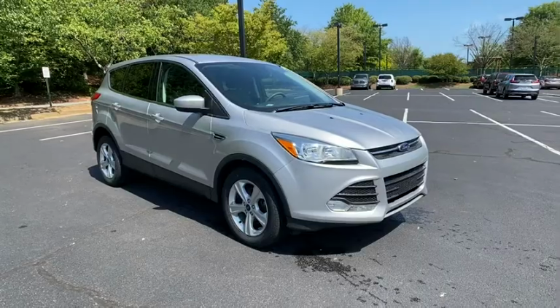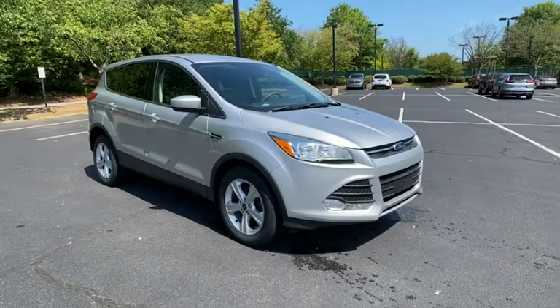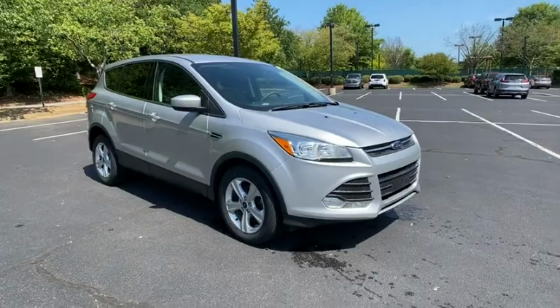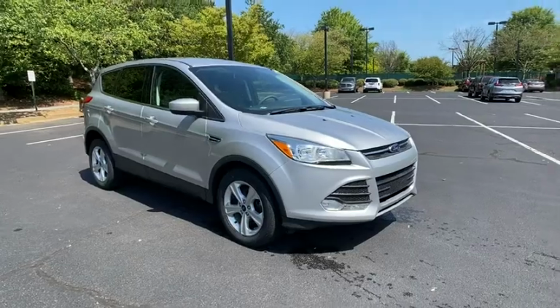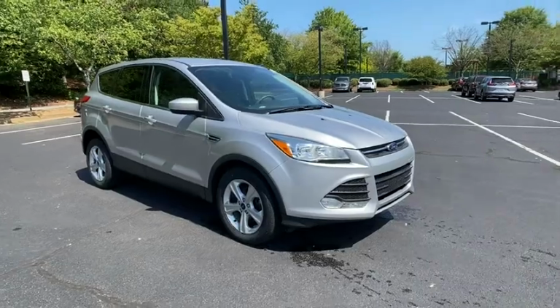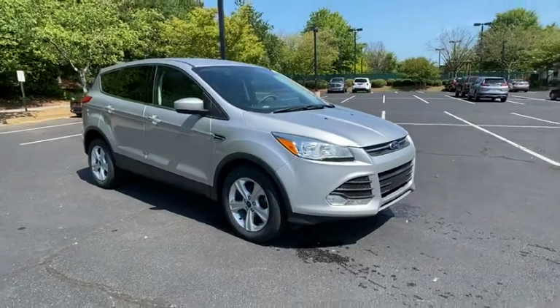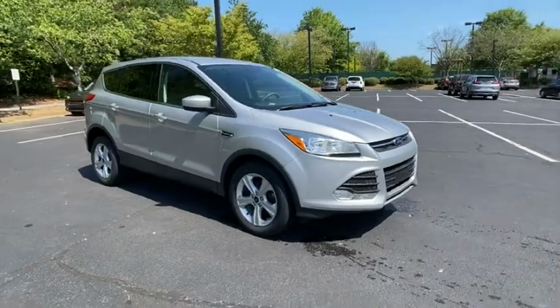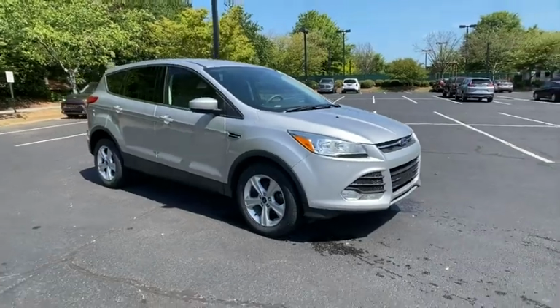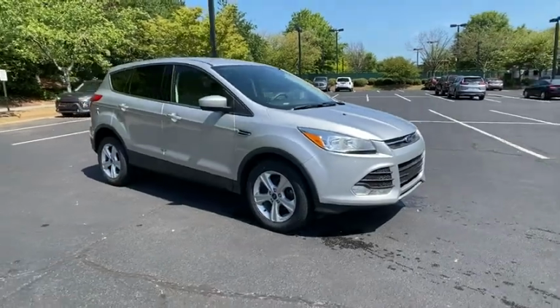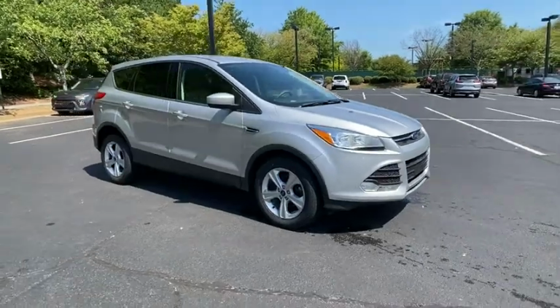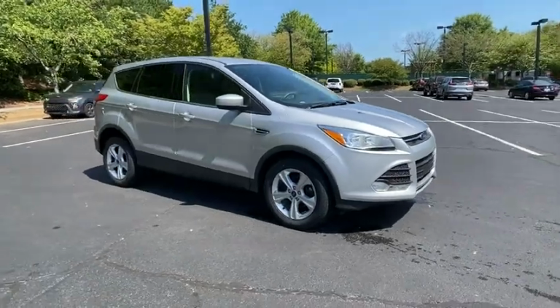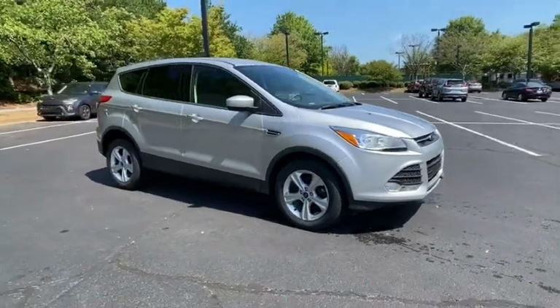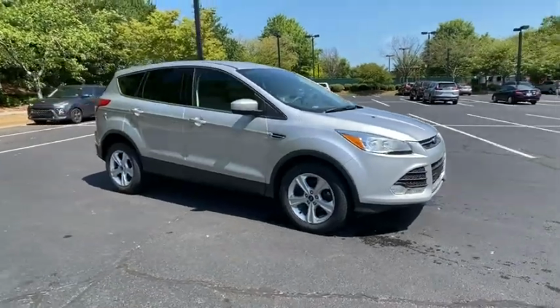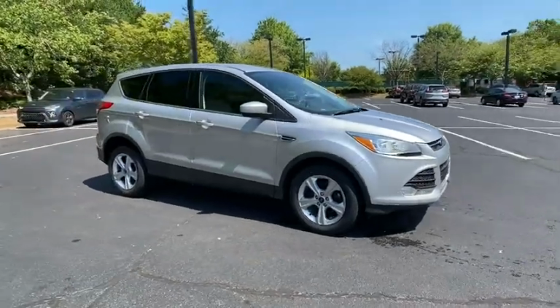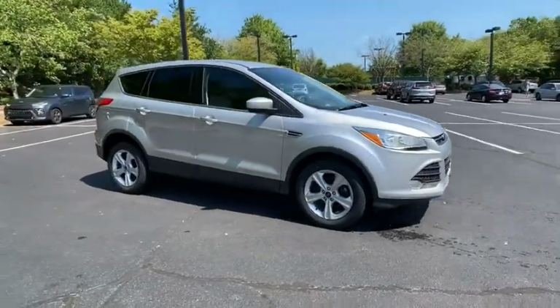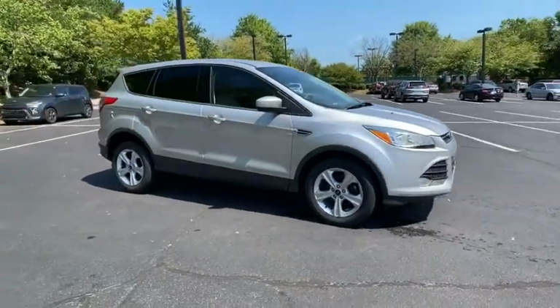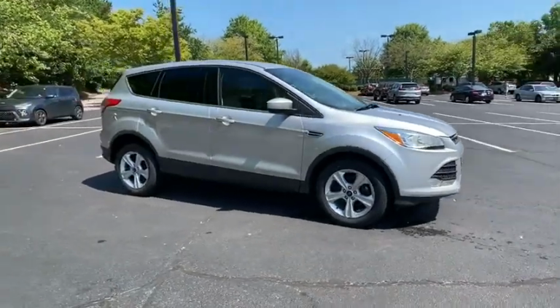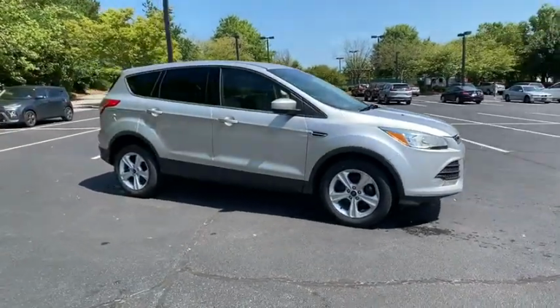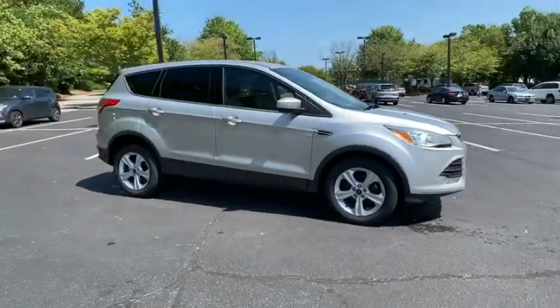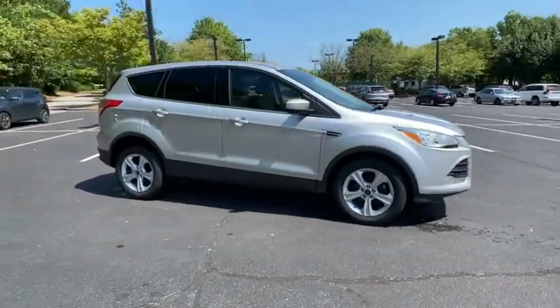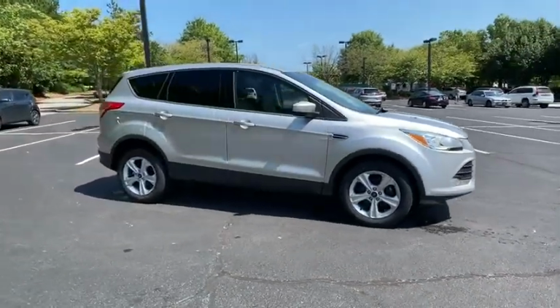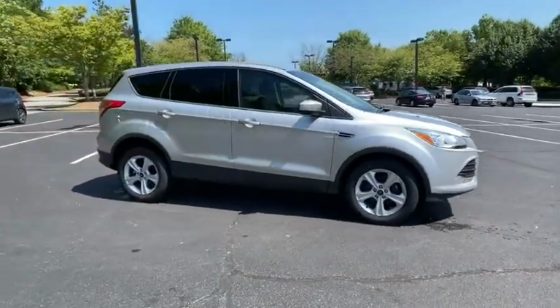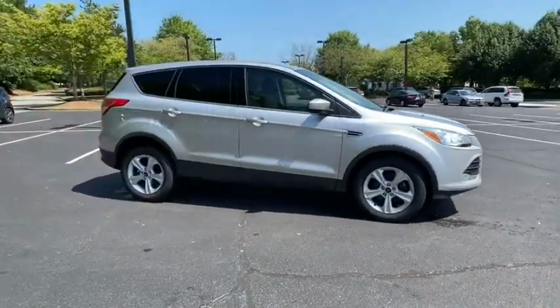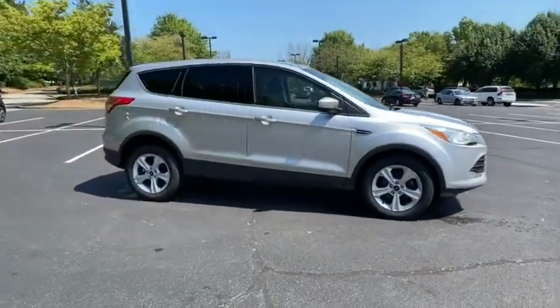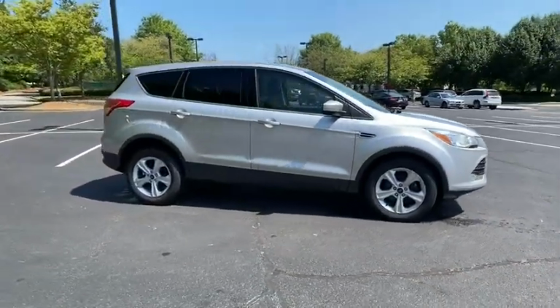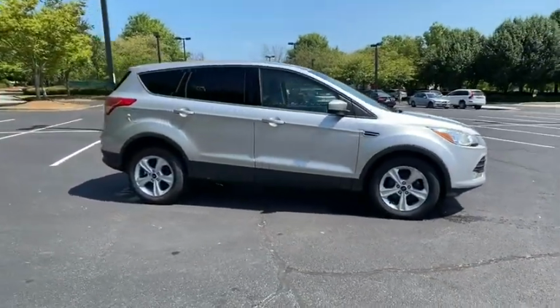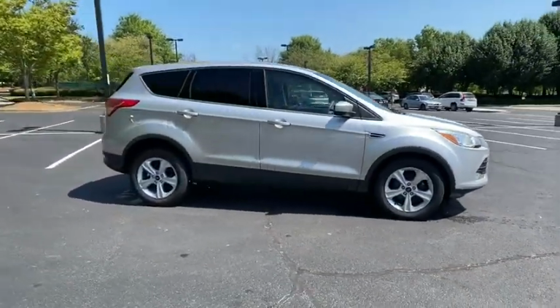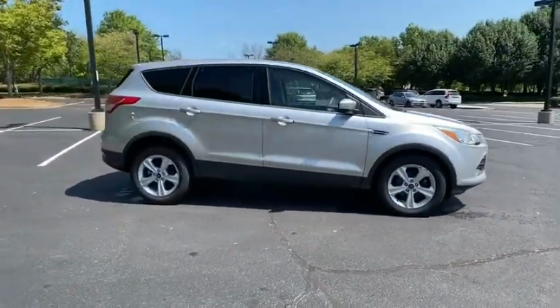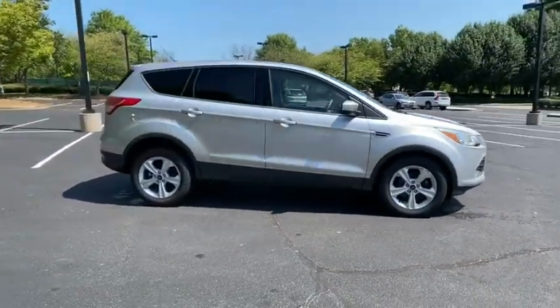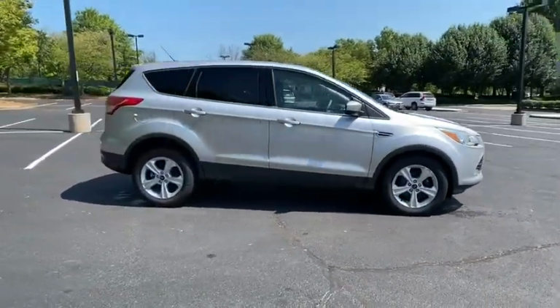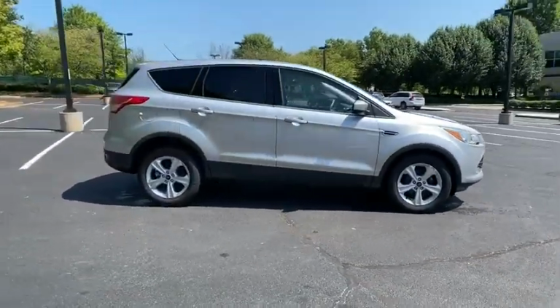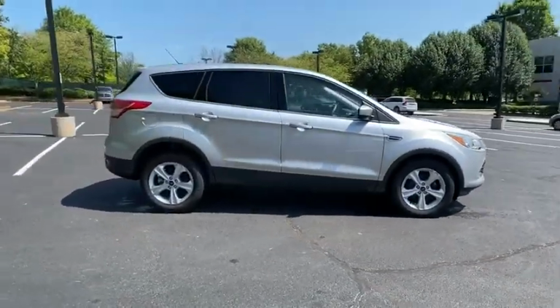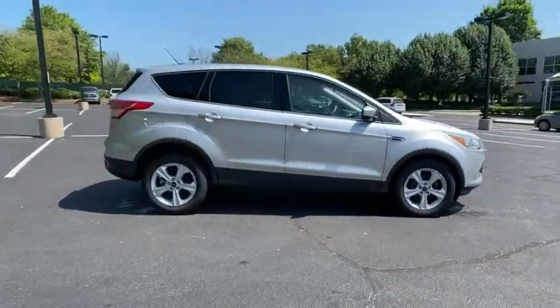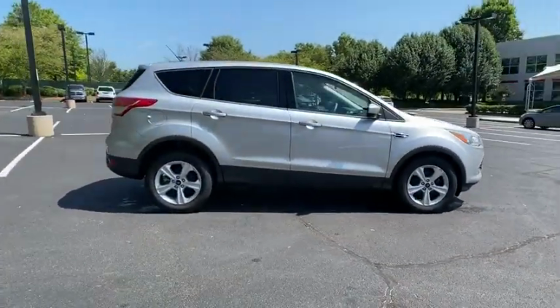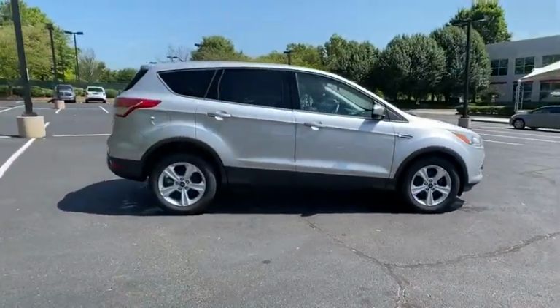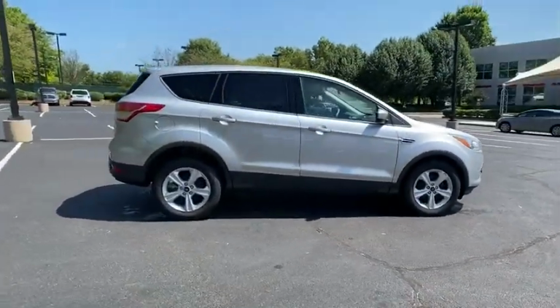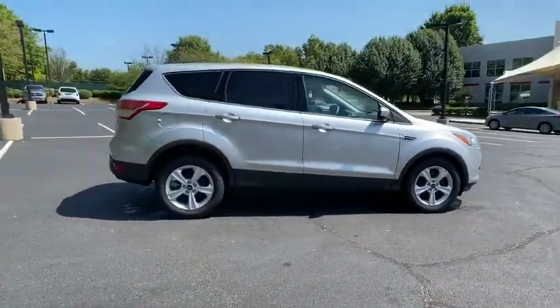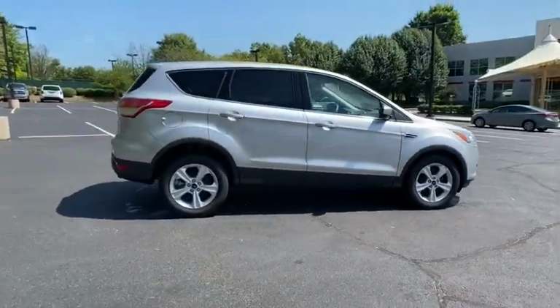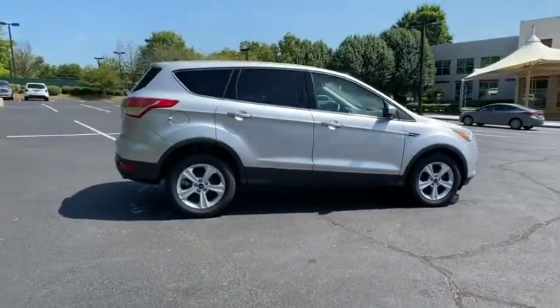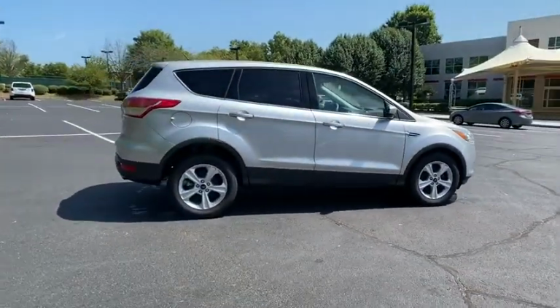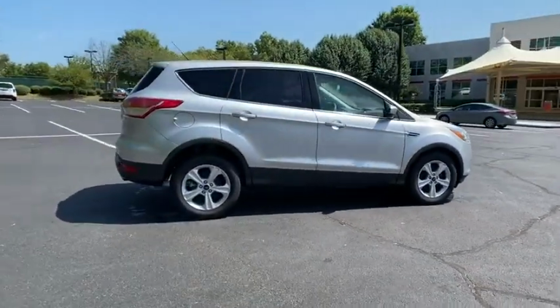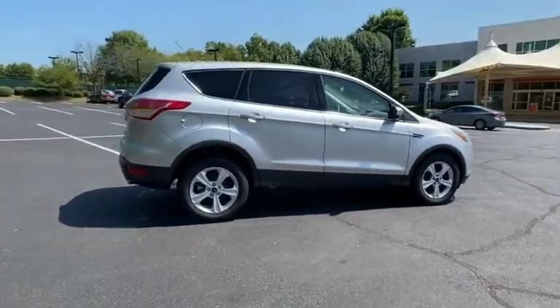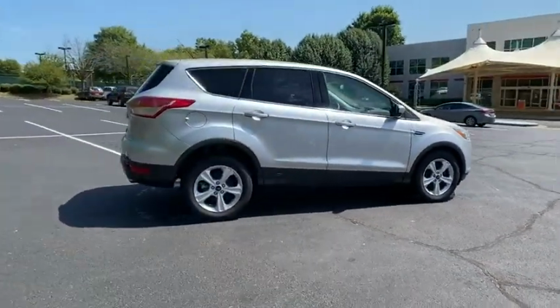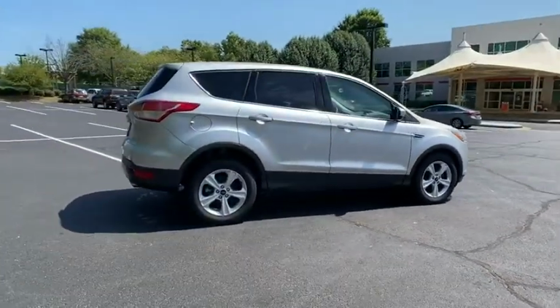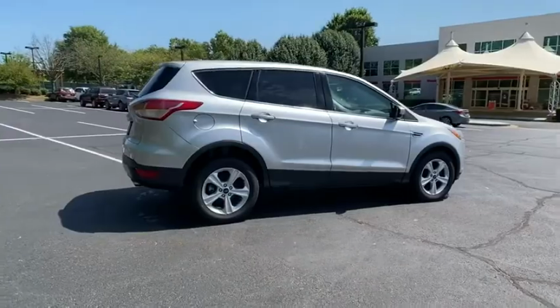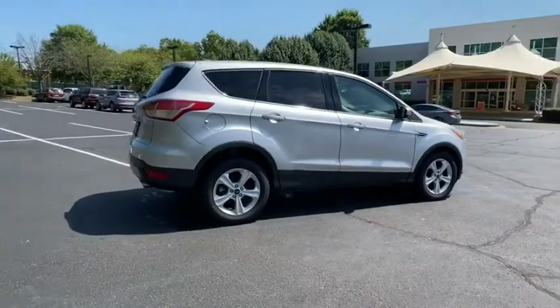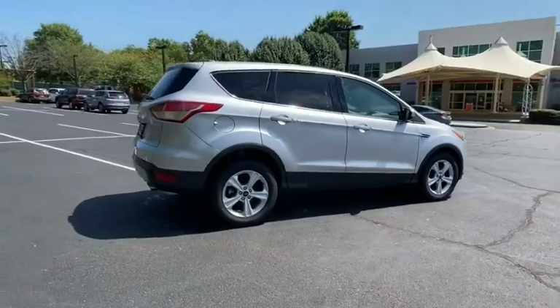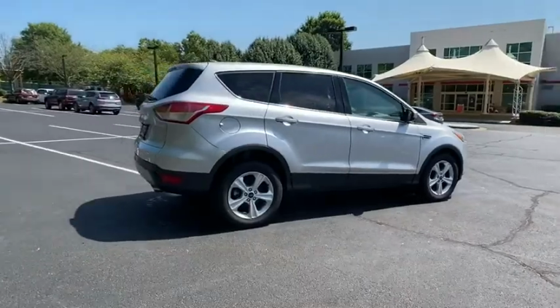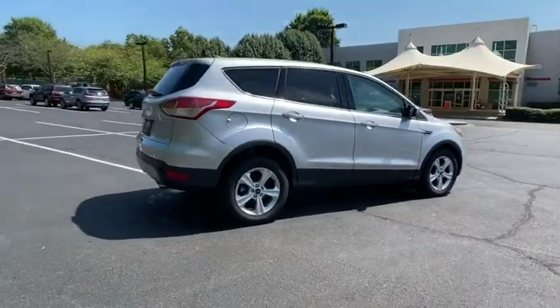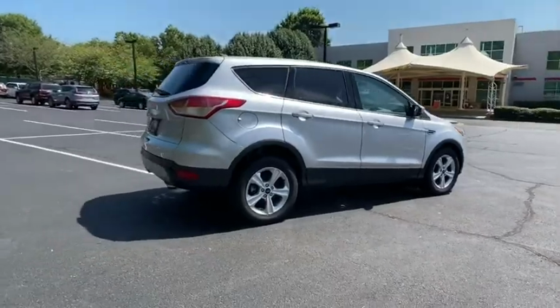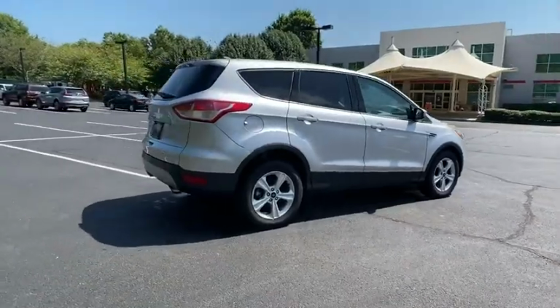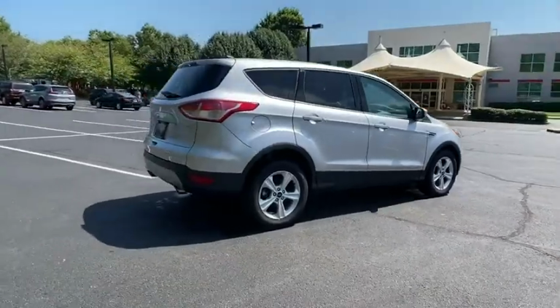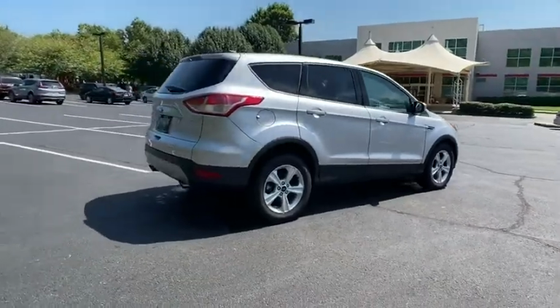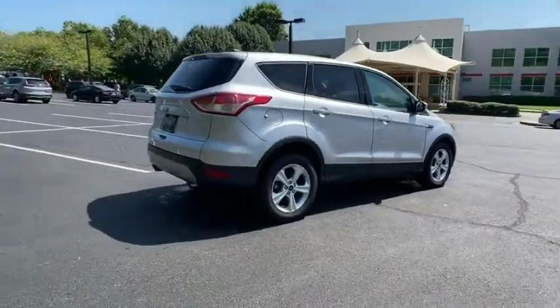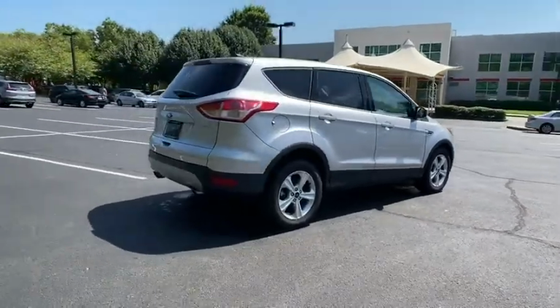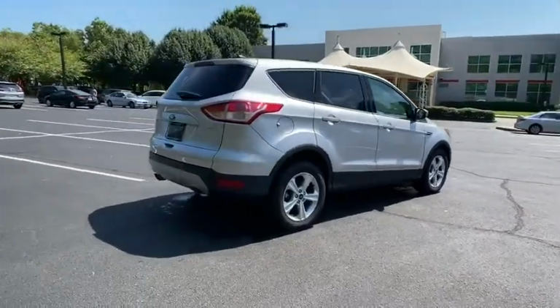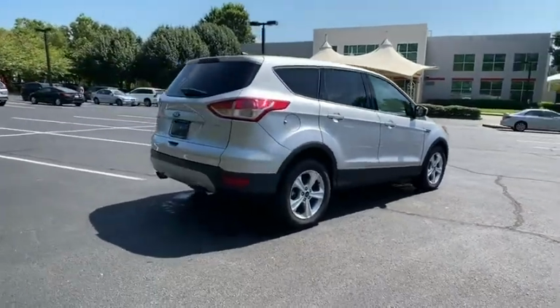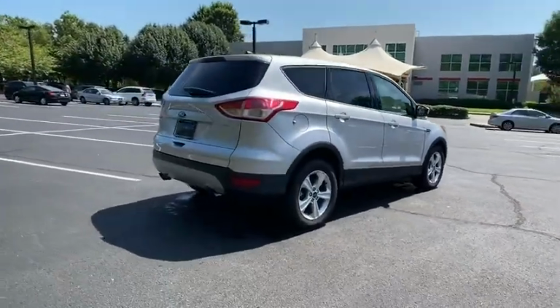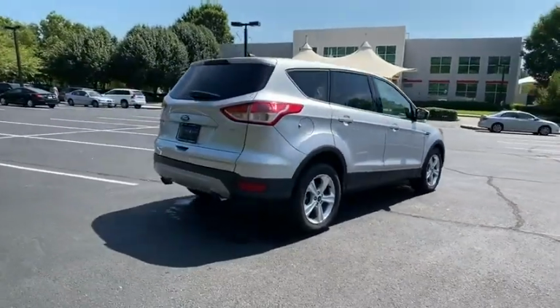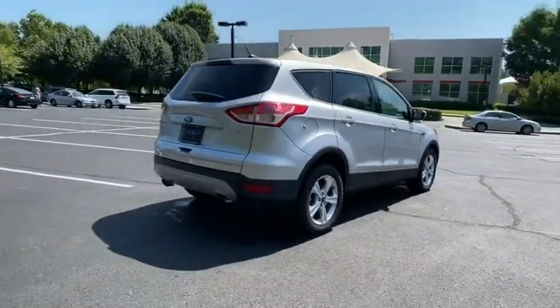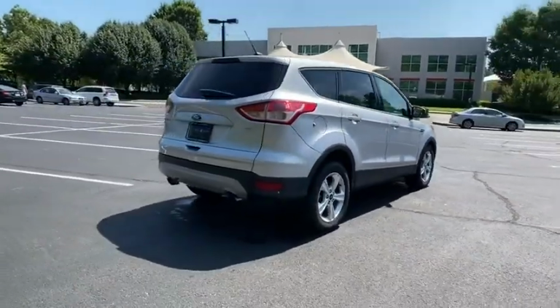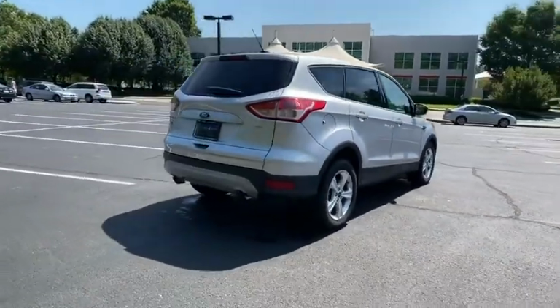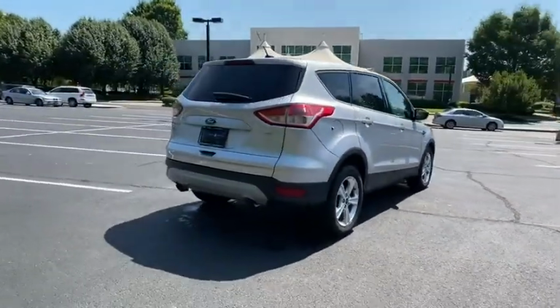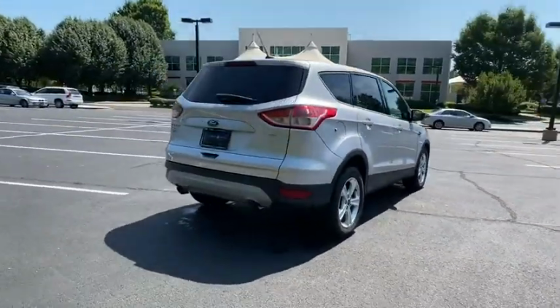Take a ride in the 2015 Ford Escape. Gas engines flex, tow, zip and go with Ford Escape.